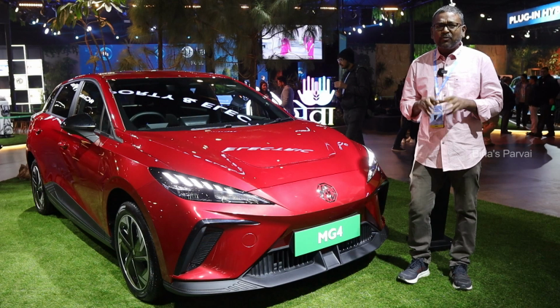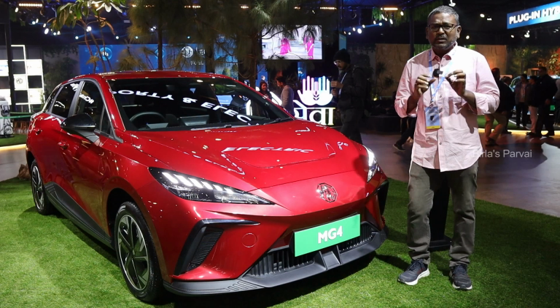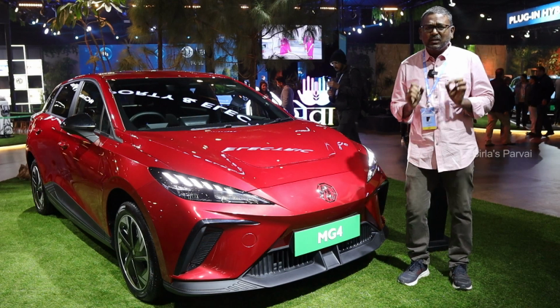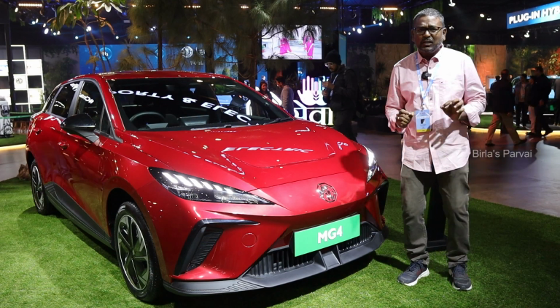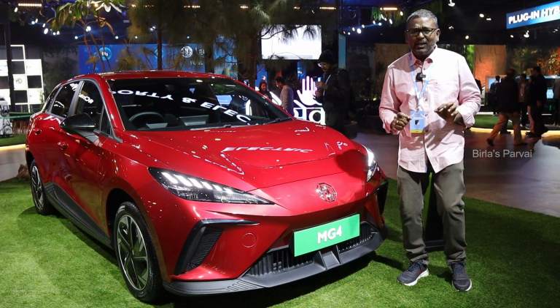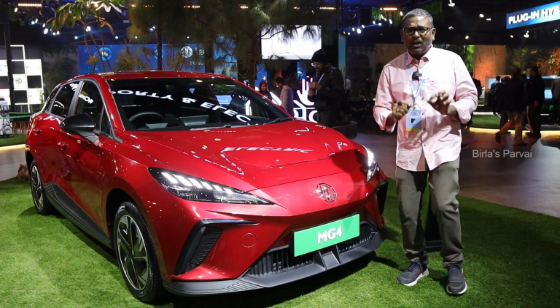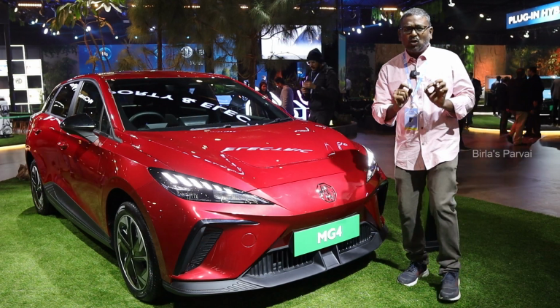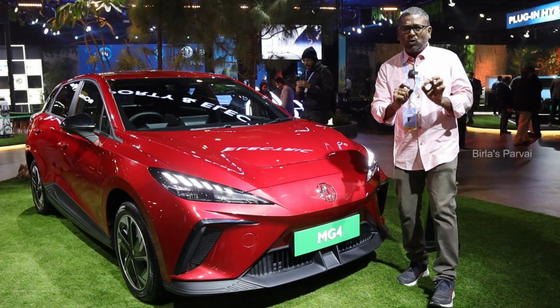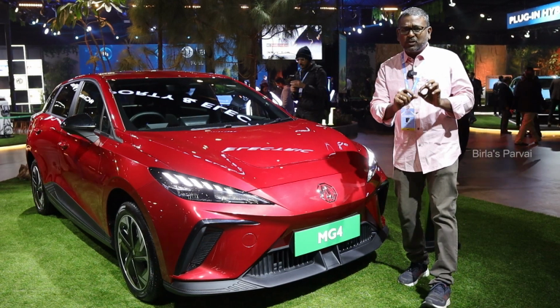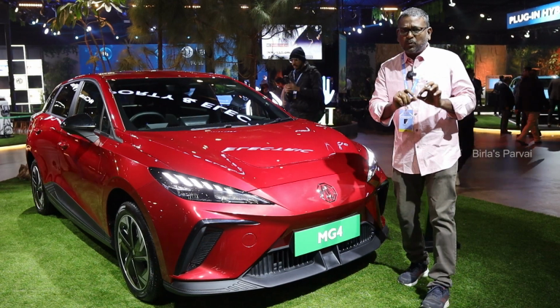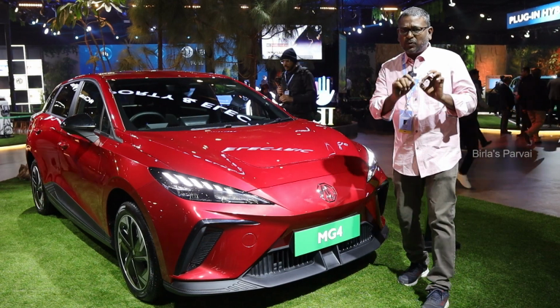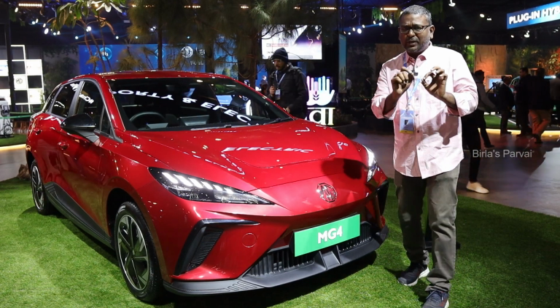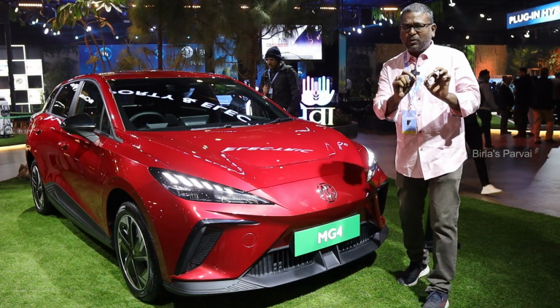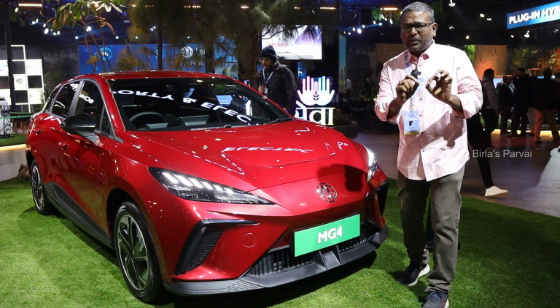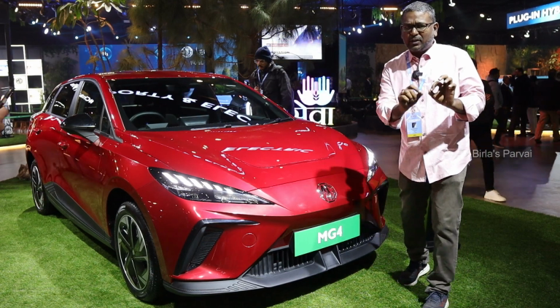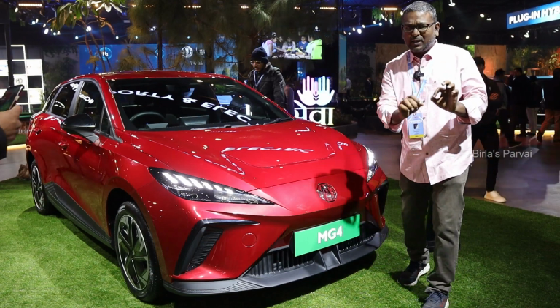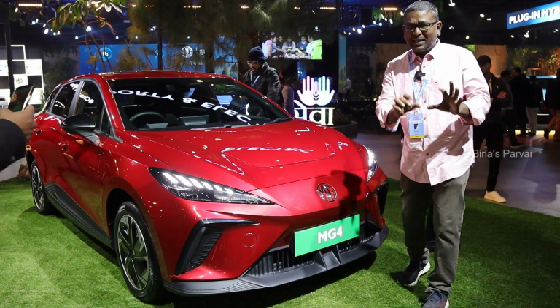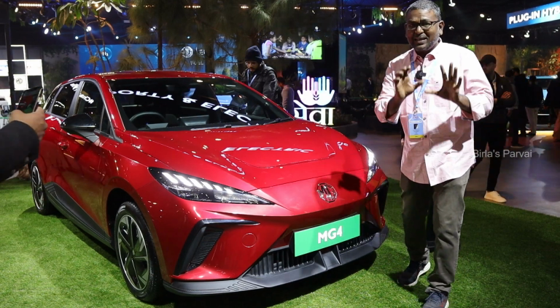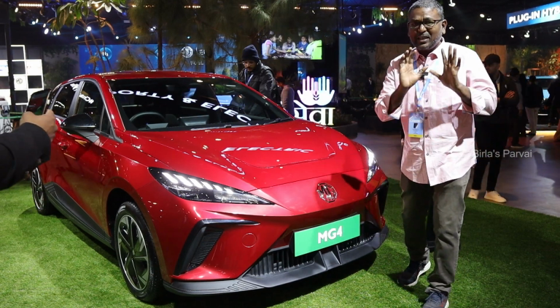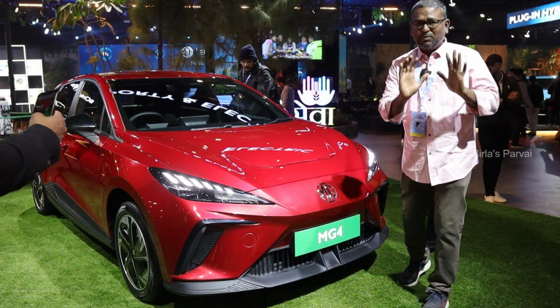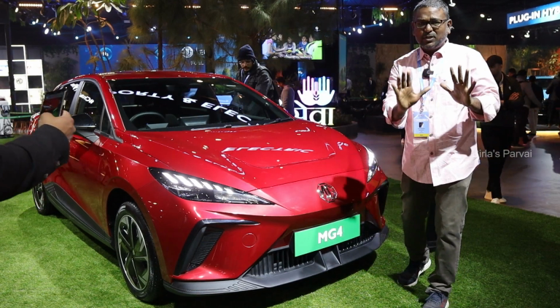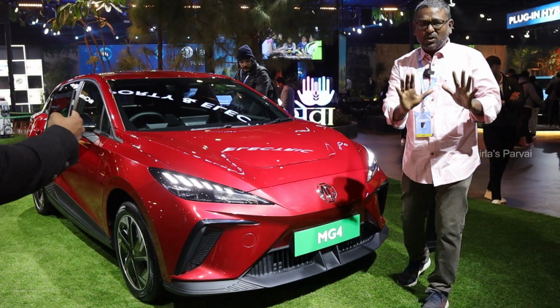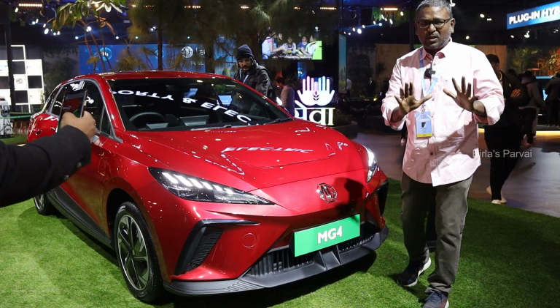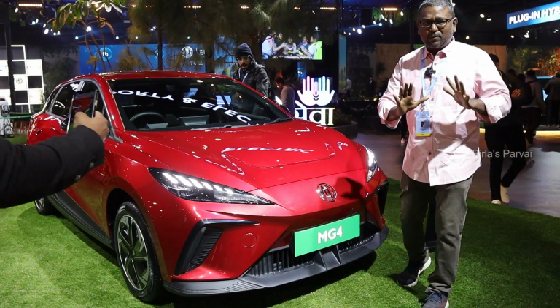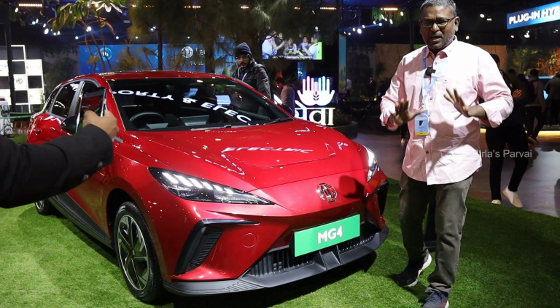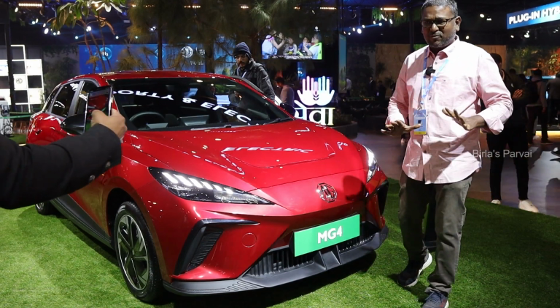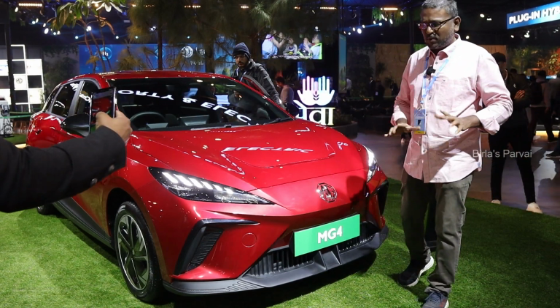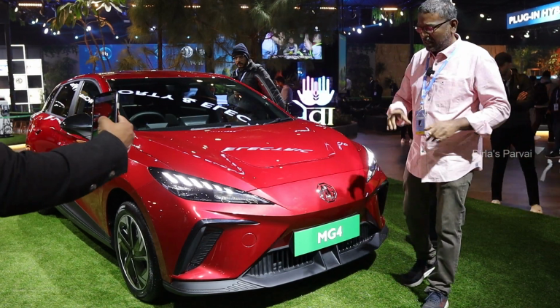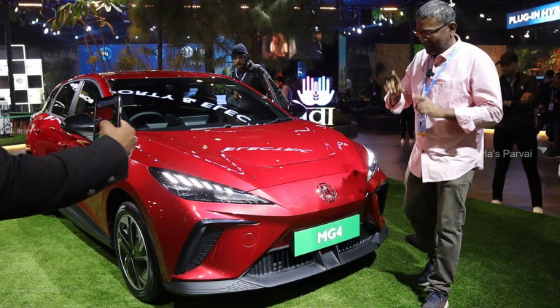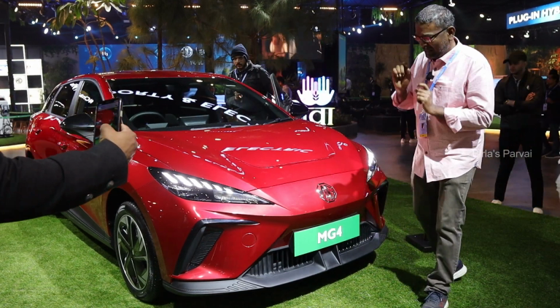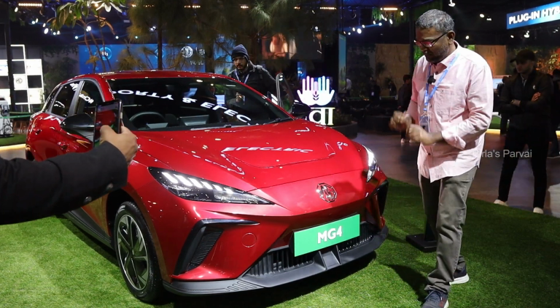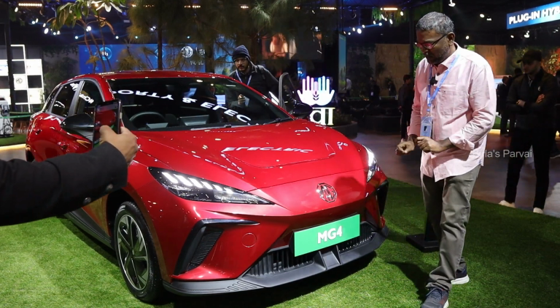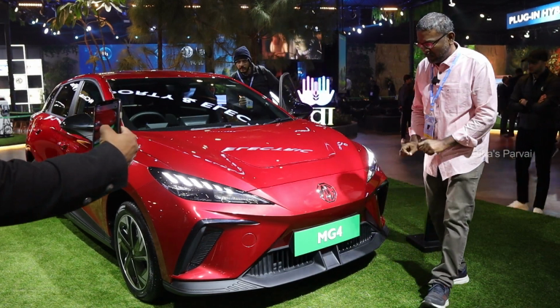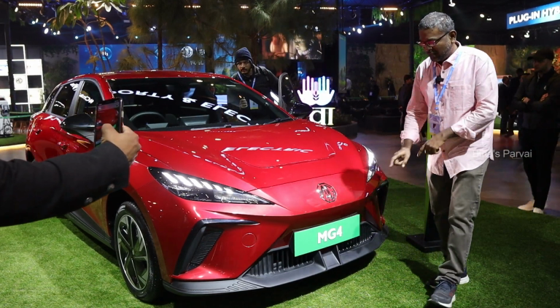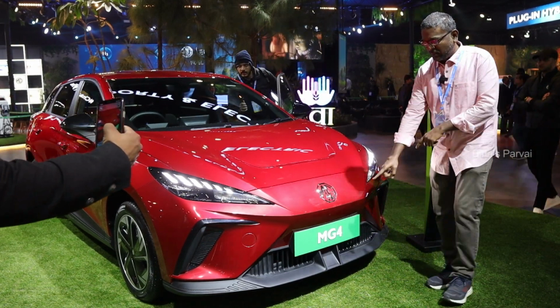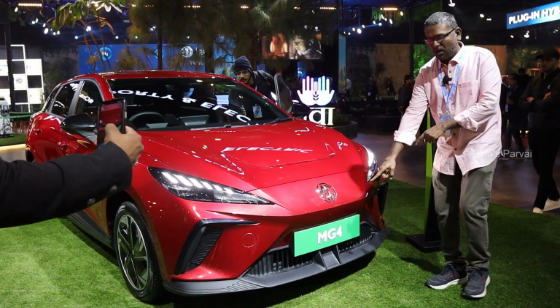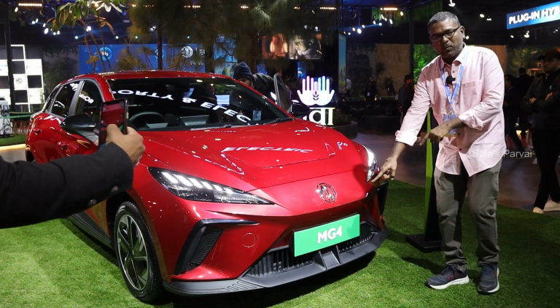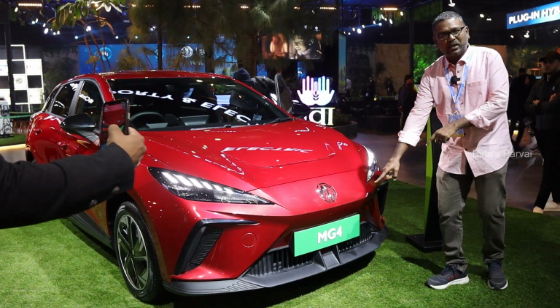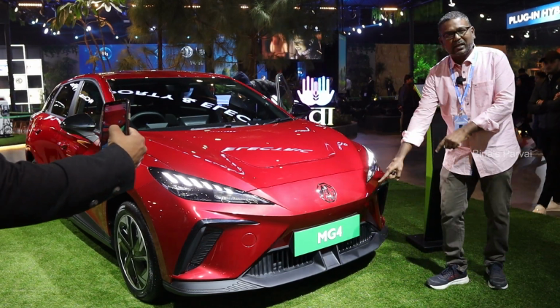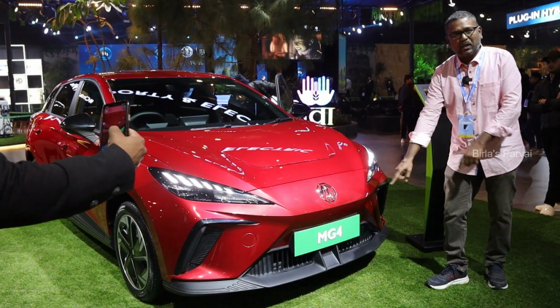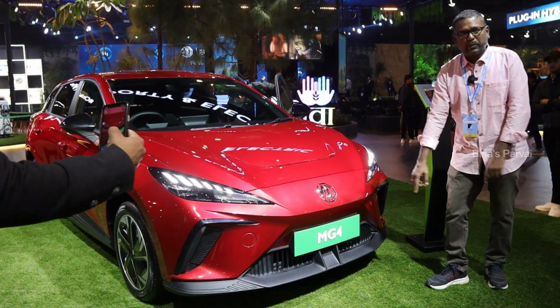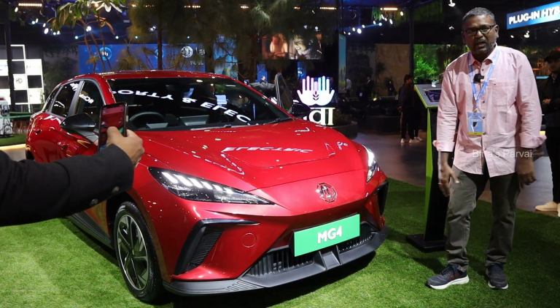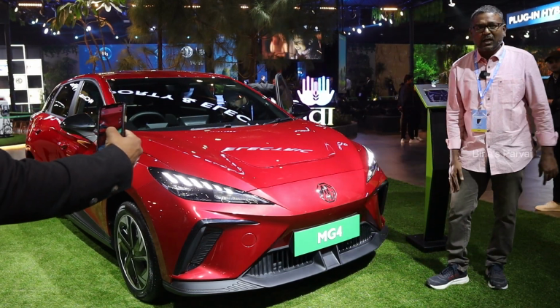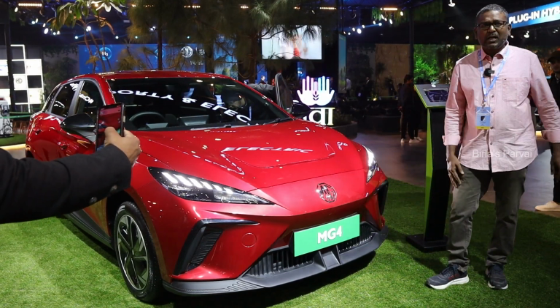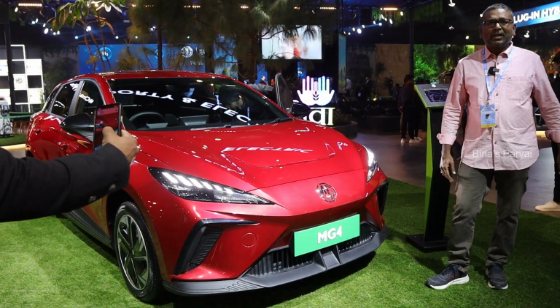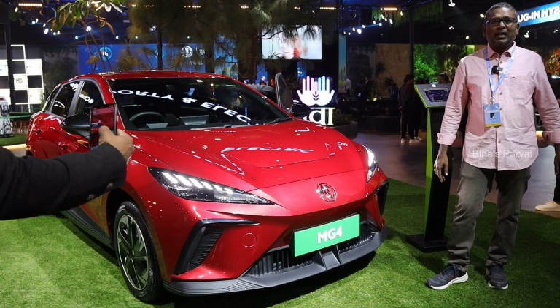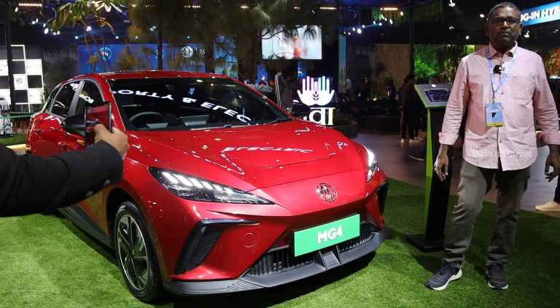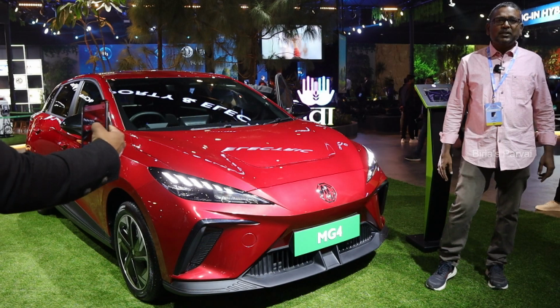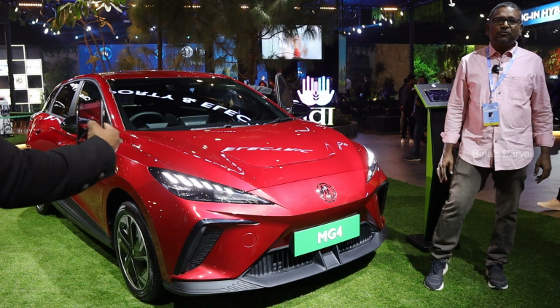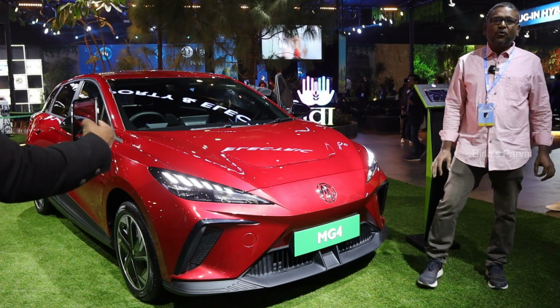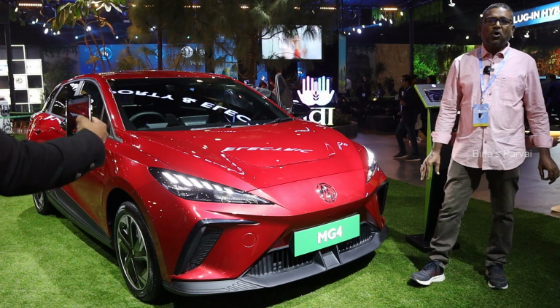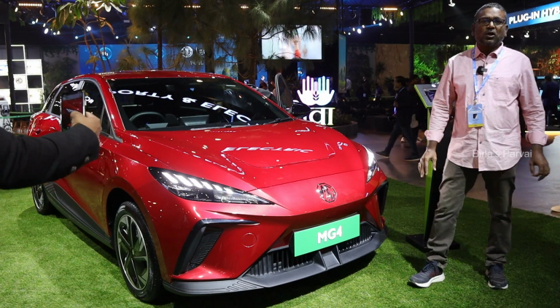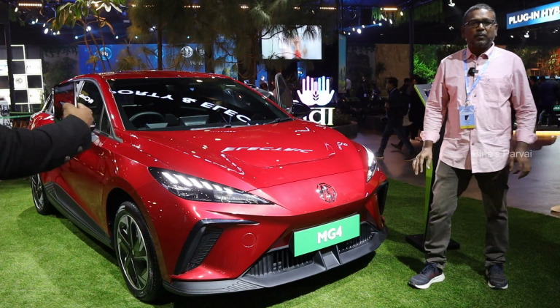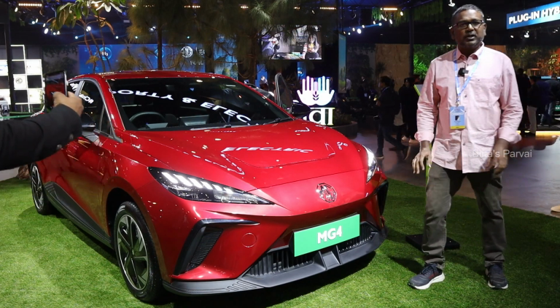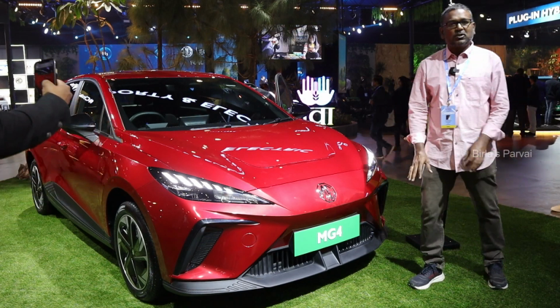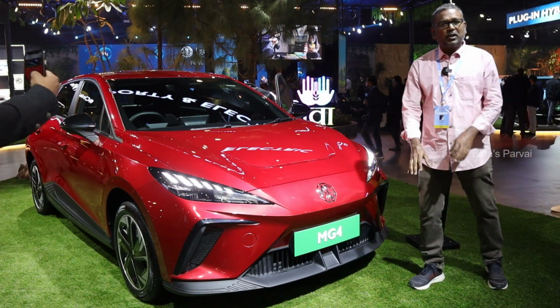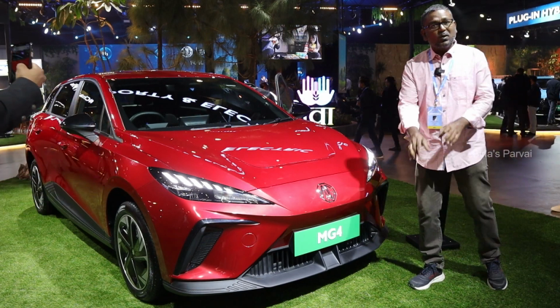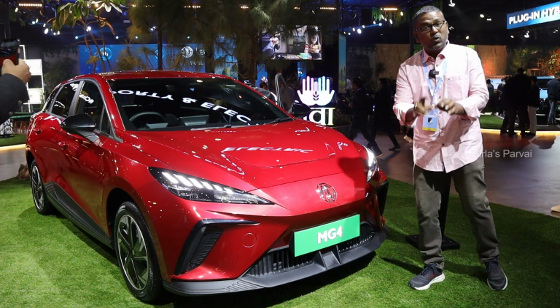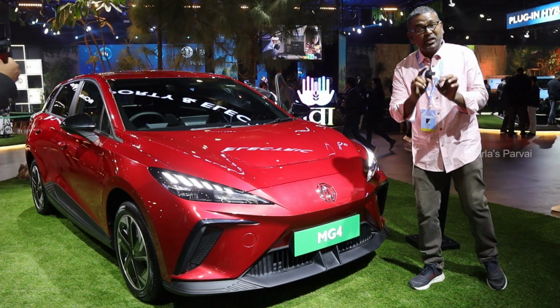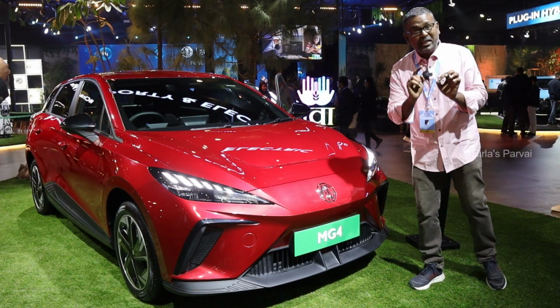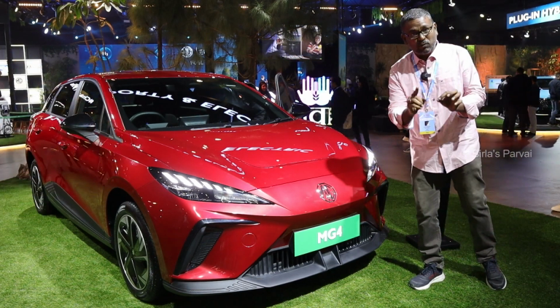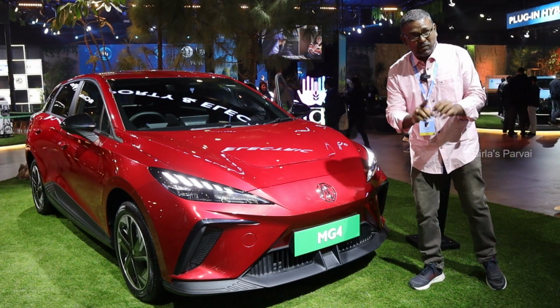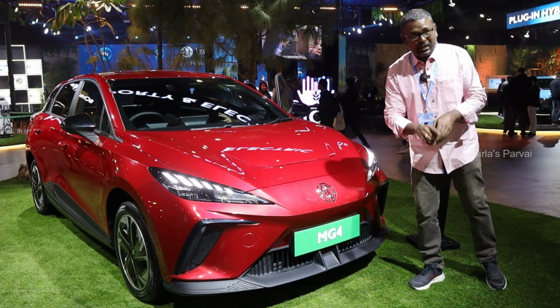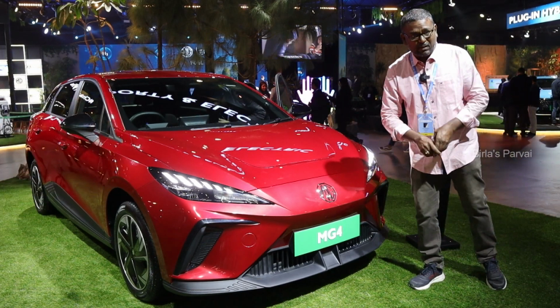My friends, at the Auto Expo 2023, on the MG-Oda platform — if you want to see the MG-Oda platform MG-4 — you can see an EV vehicle.